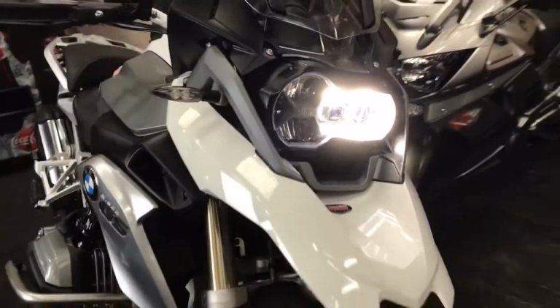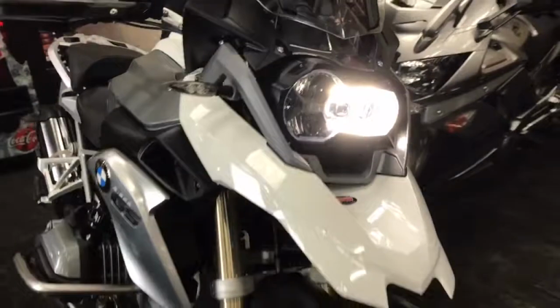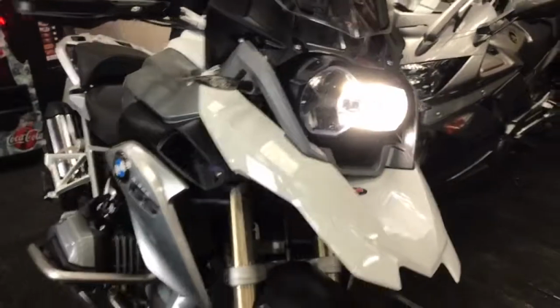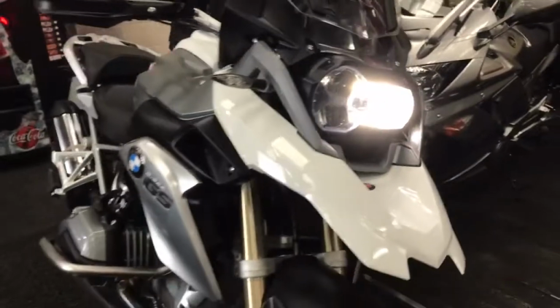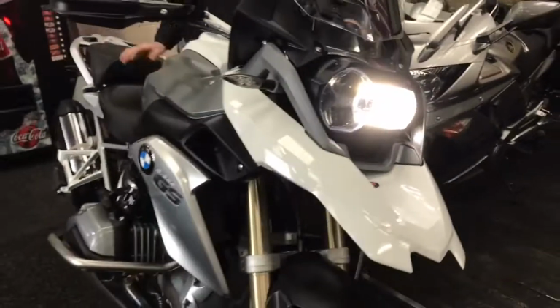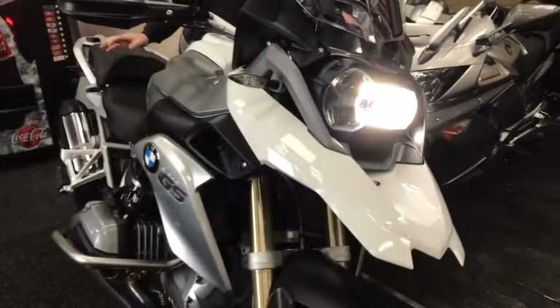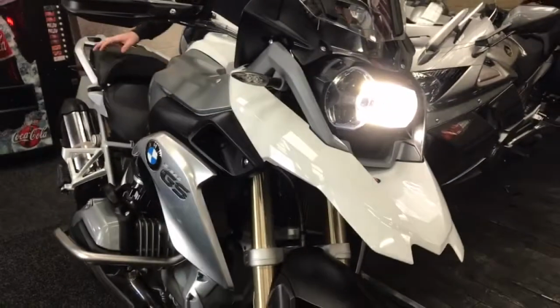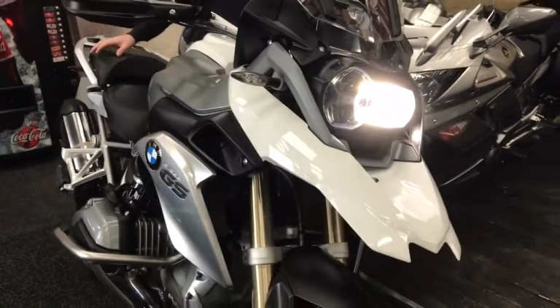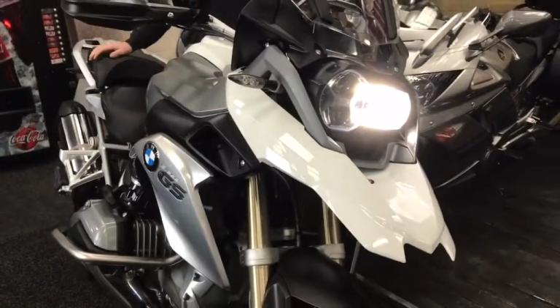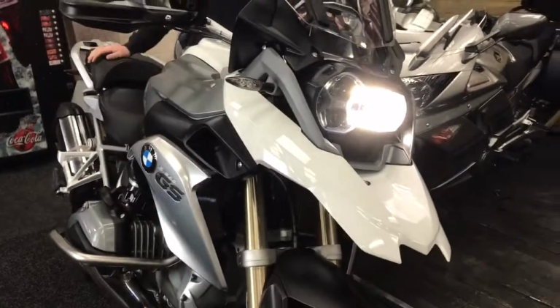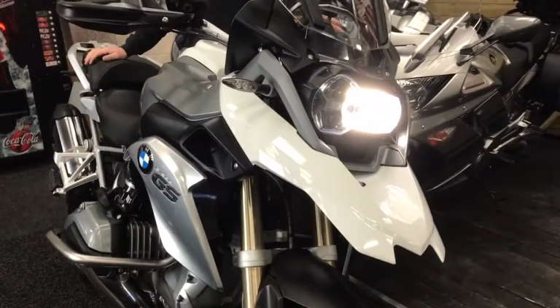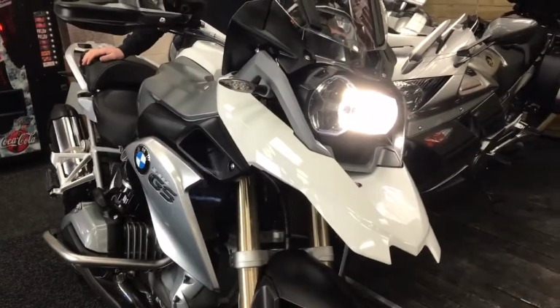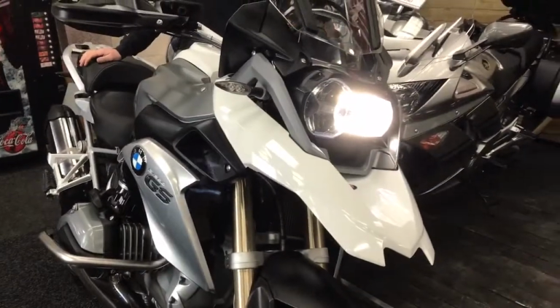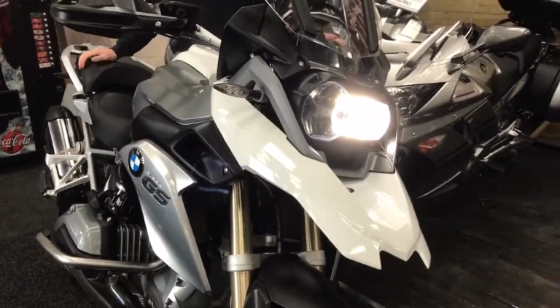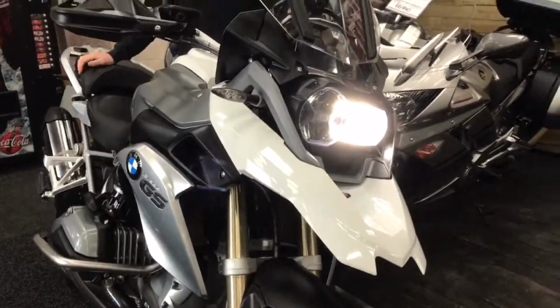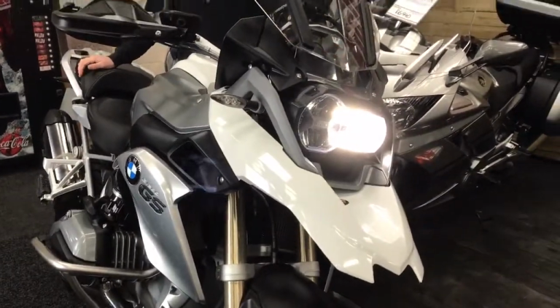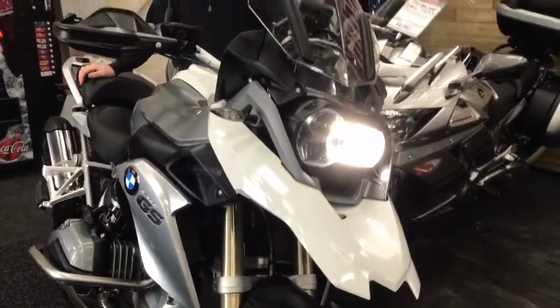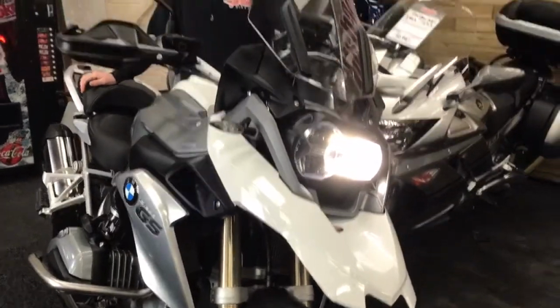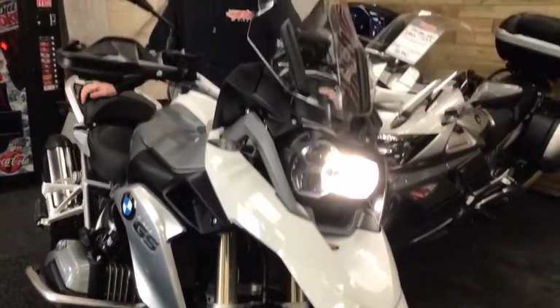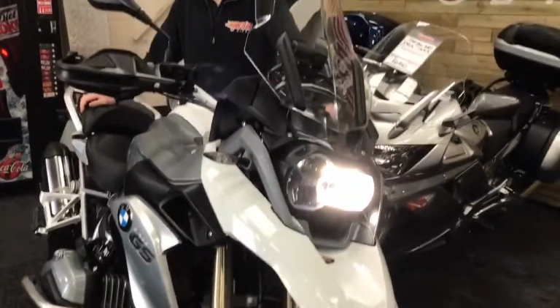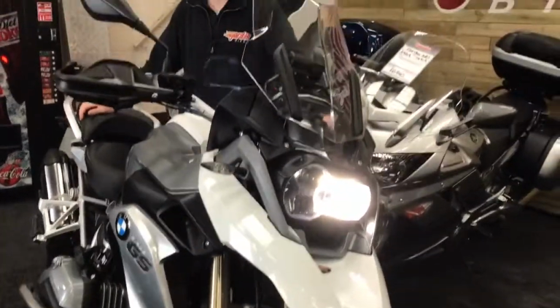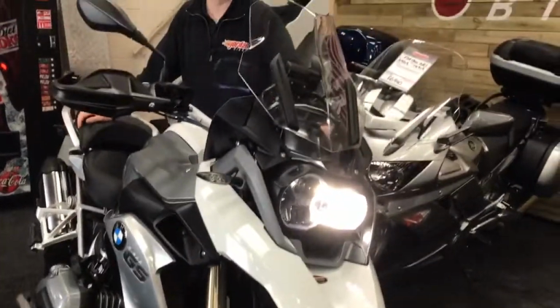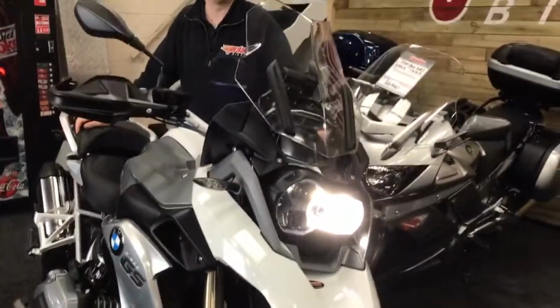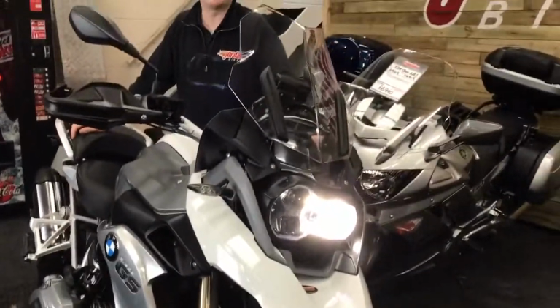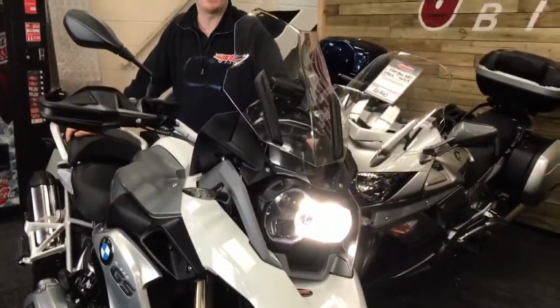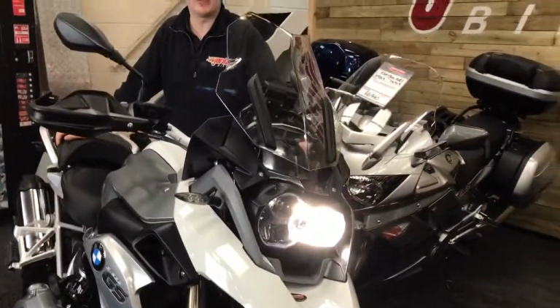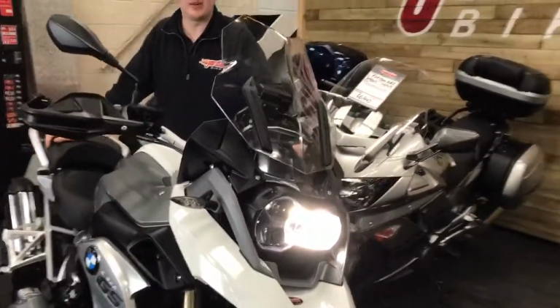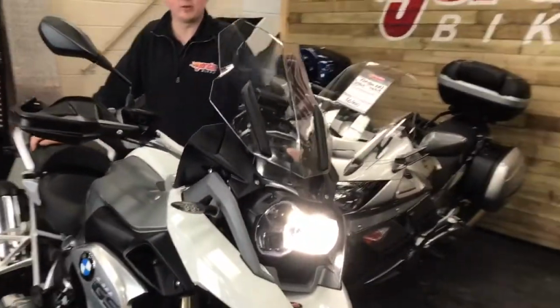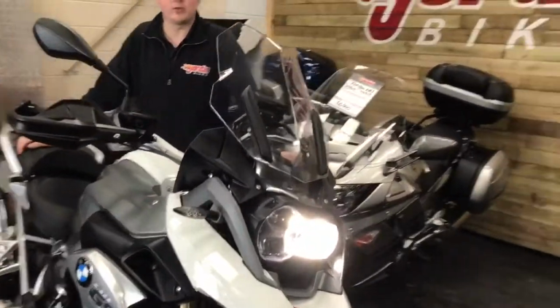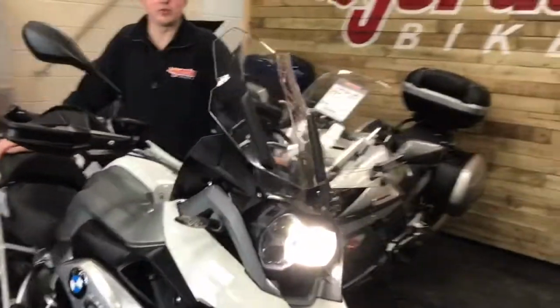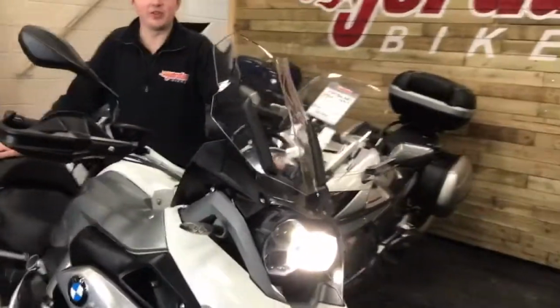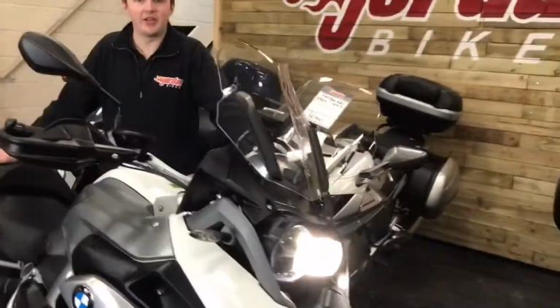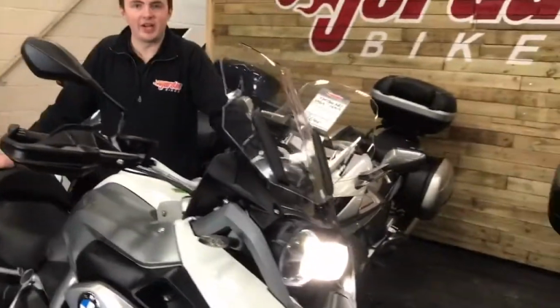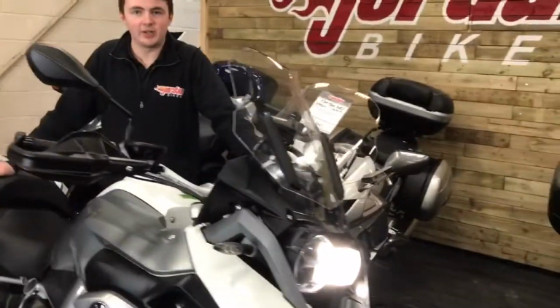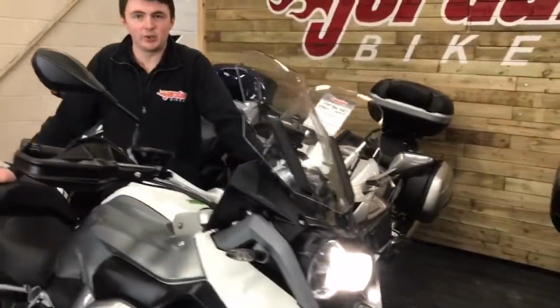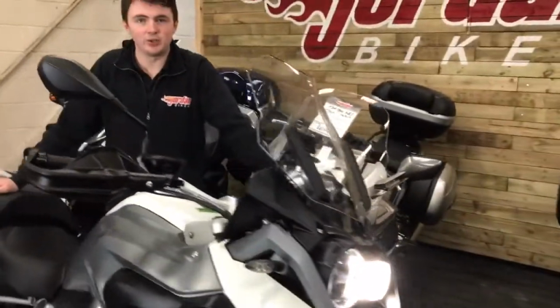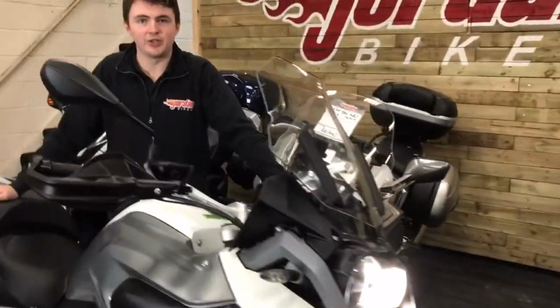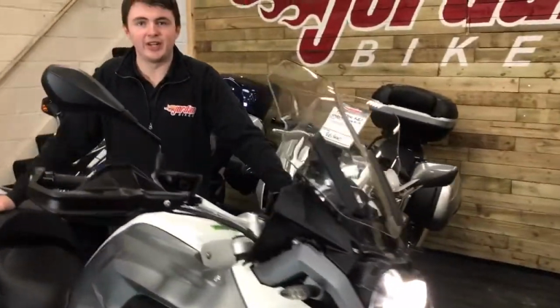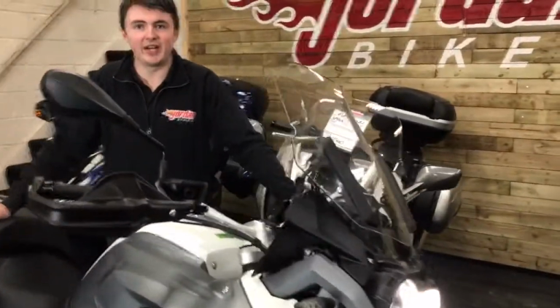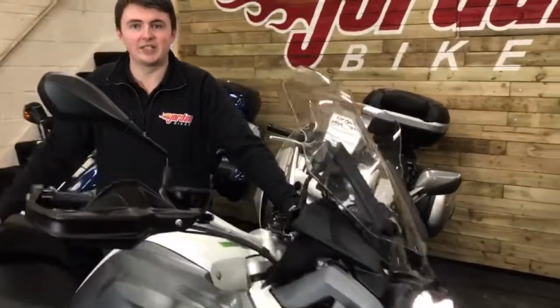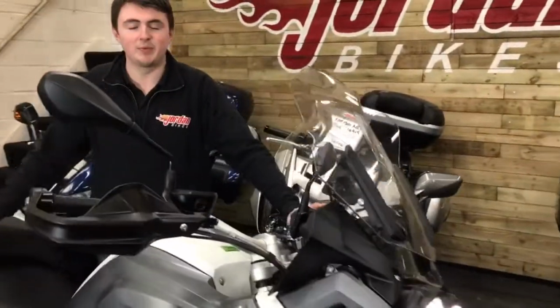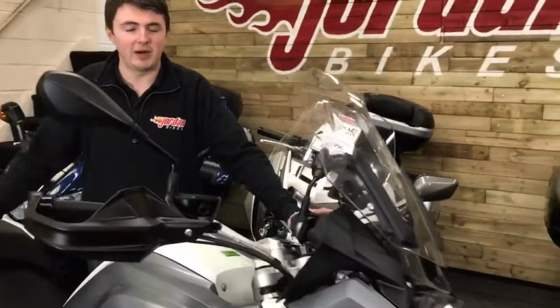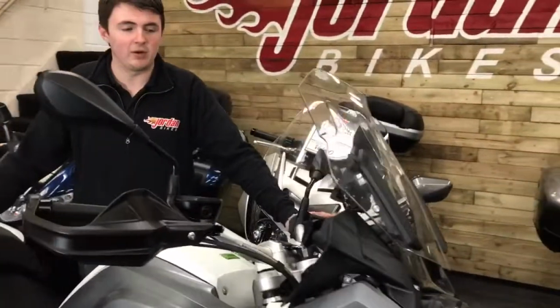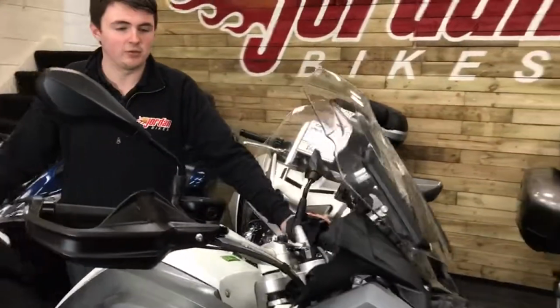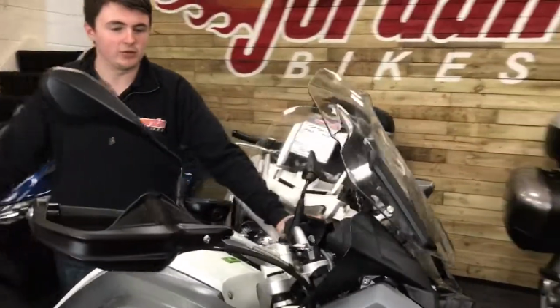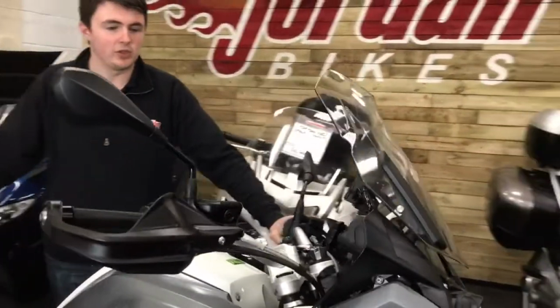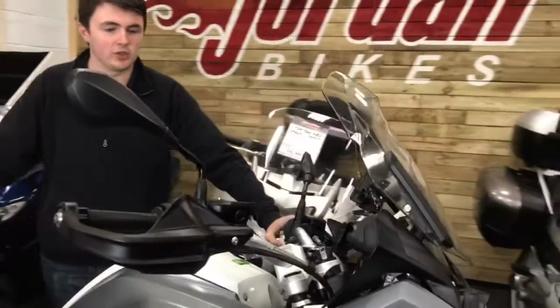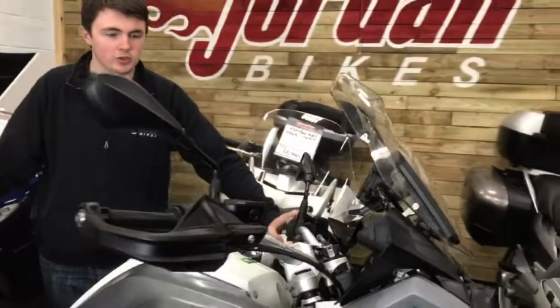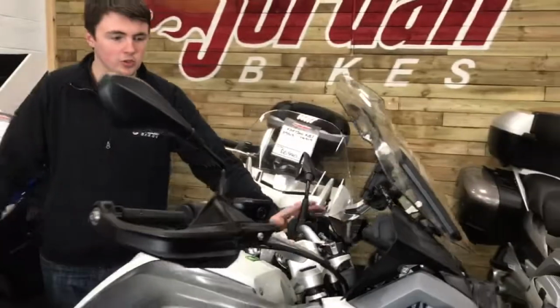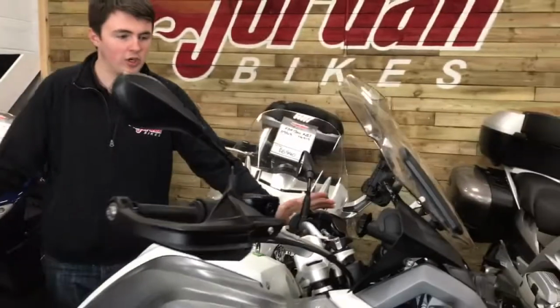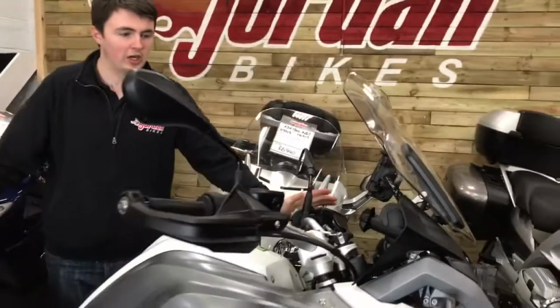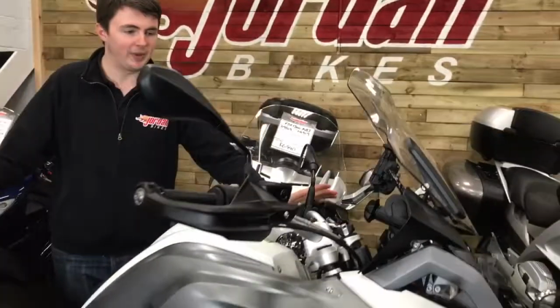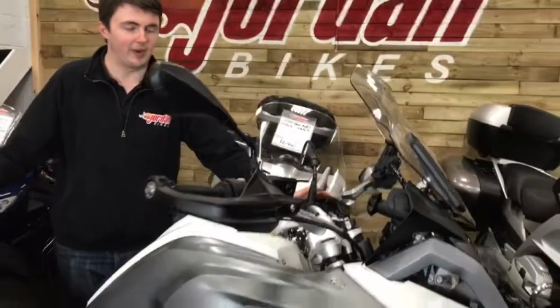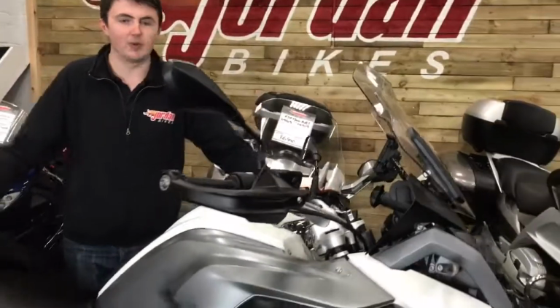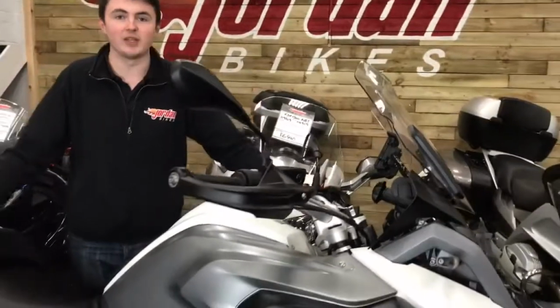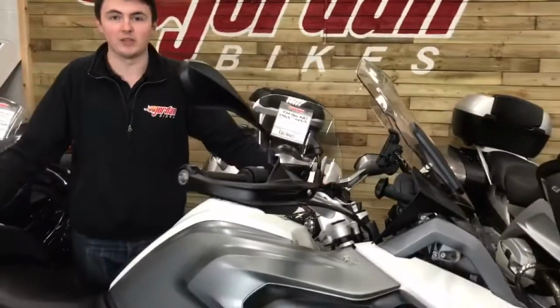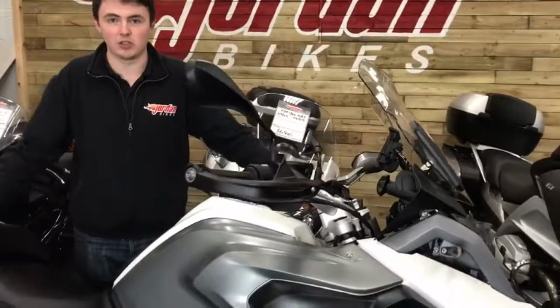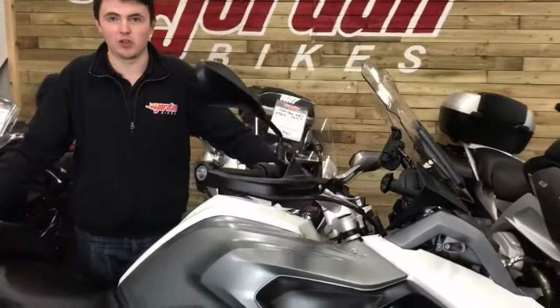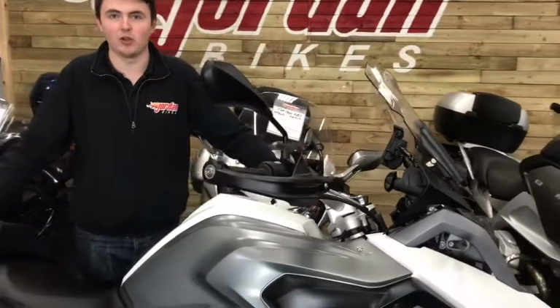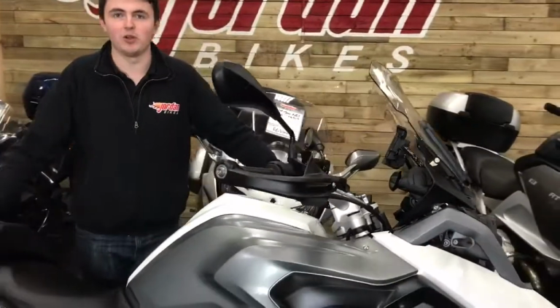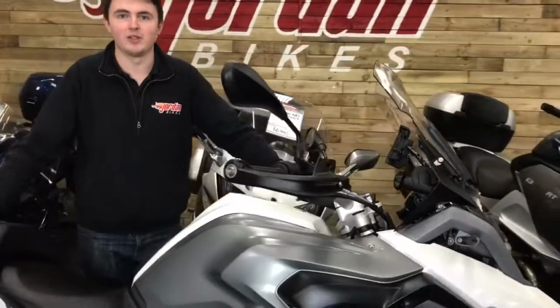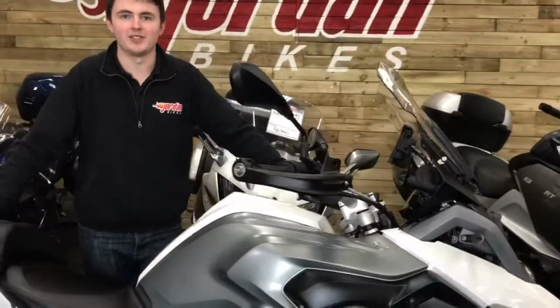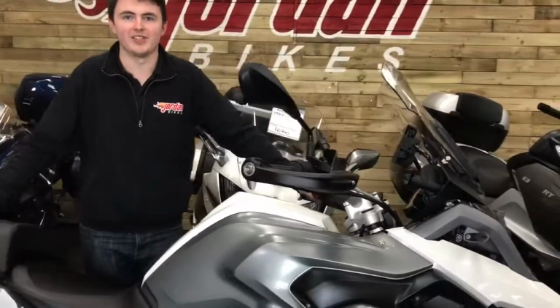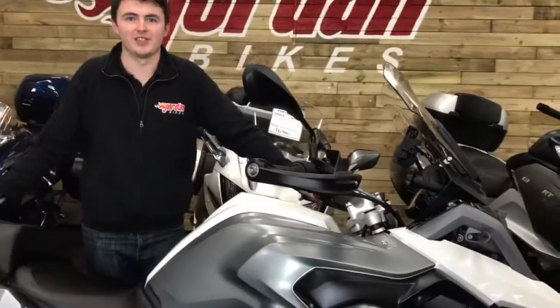As of today it's the cheapest one in the UK at £8,990. Don't hang about — give us a call. Cheers.